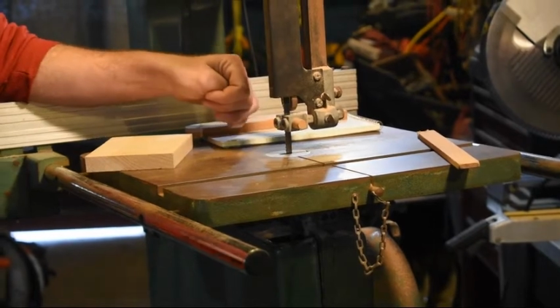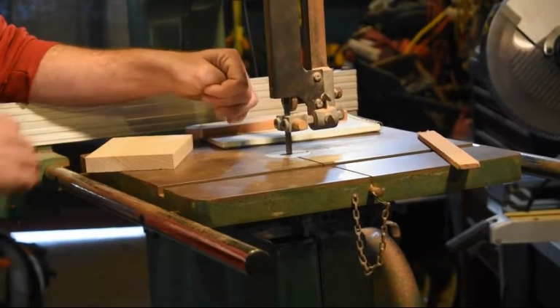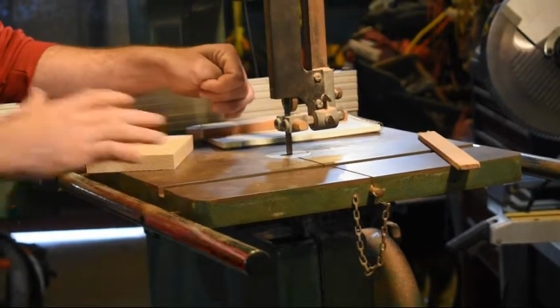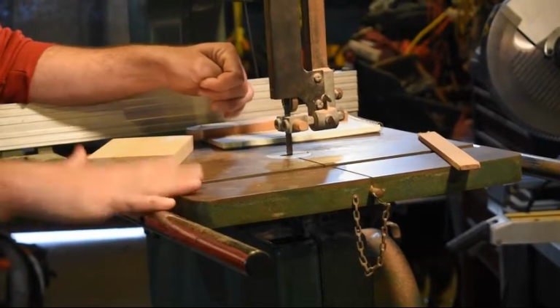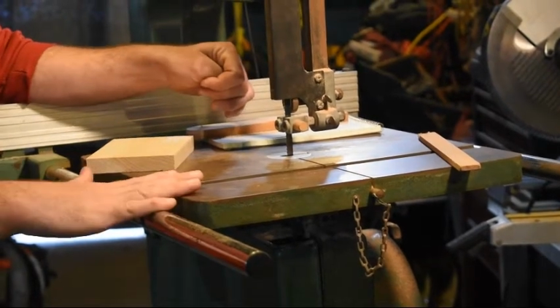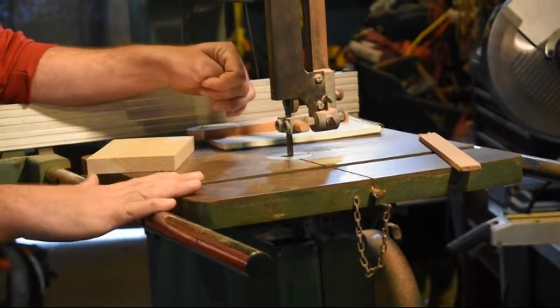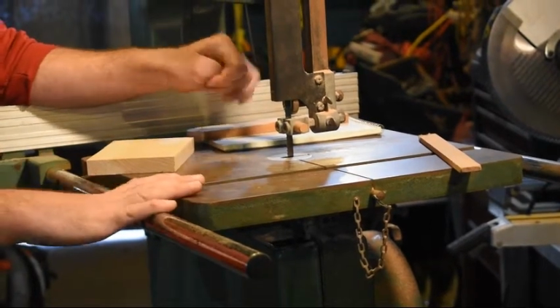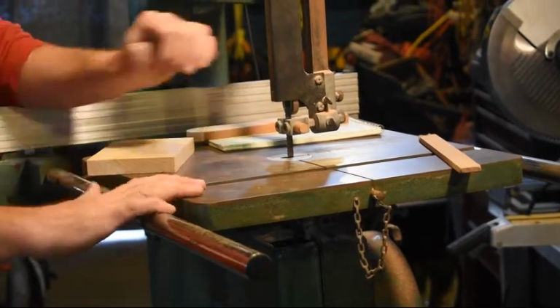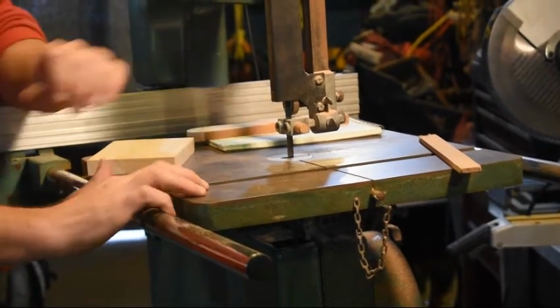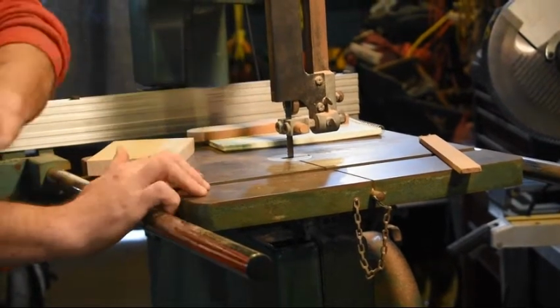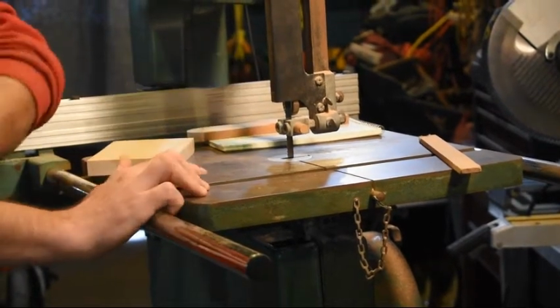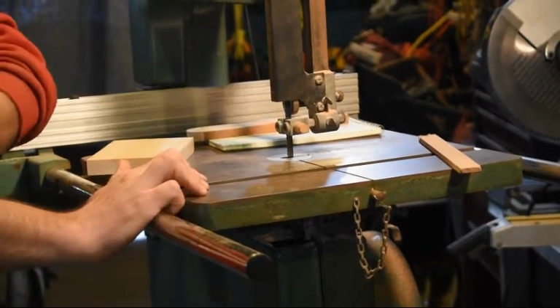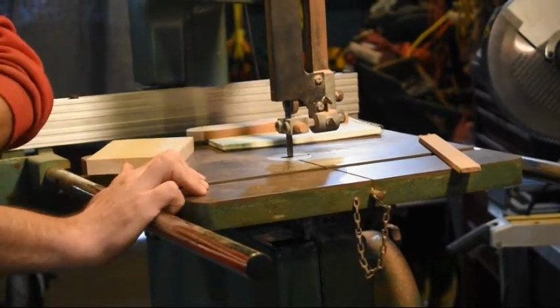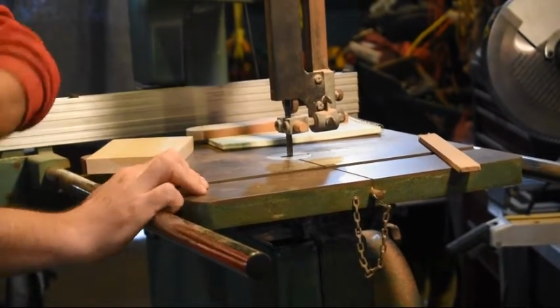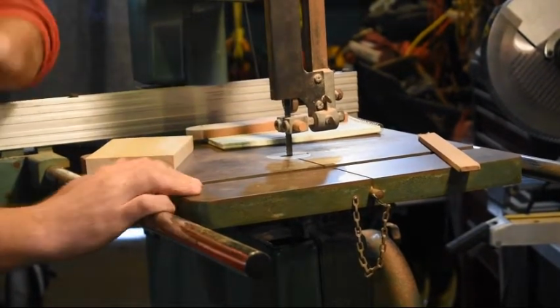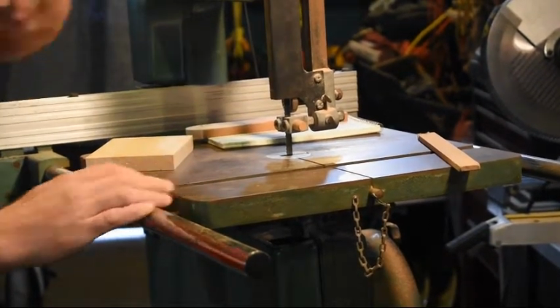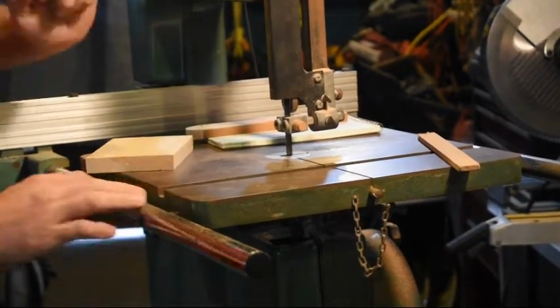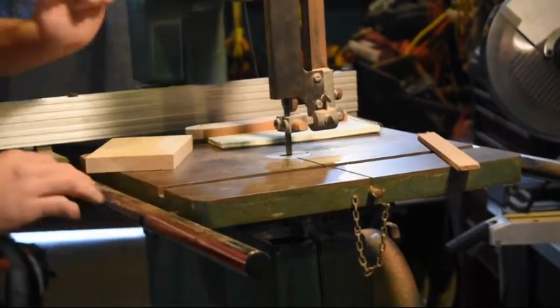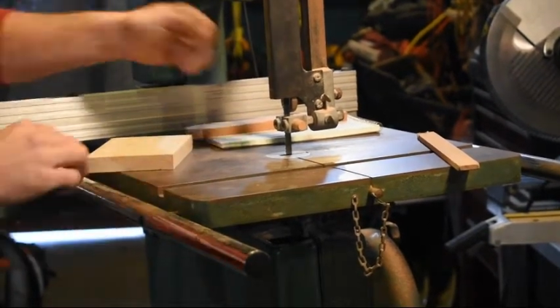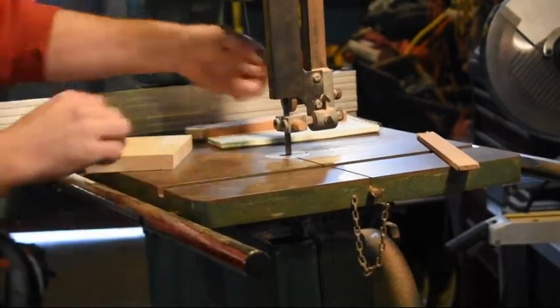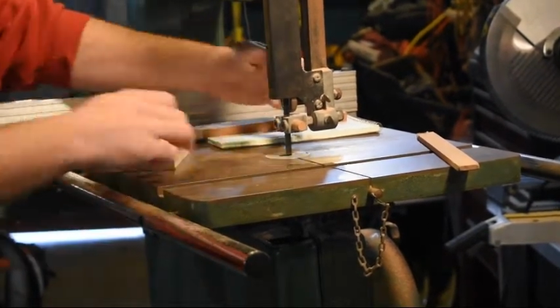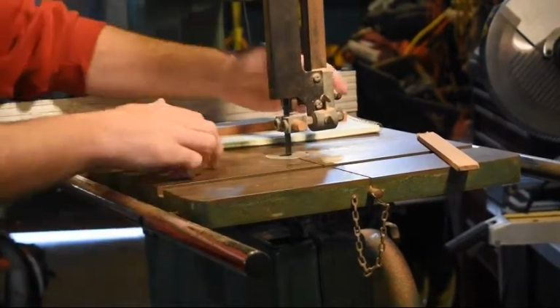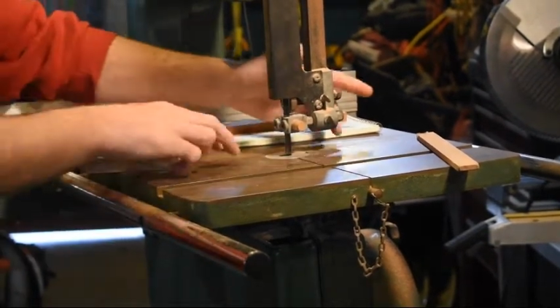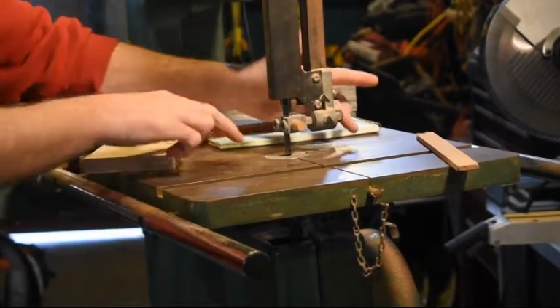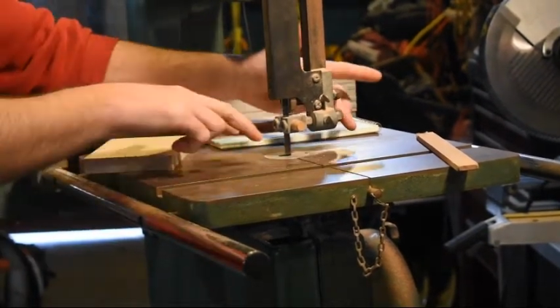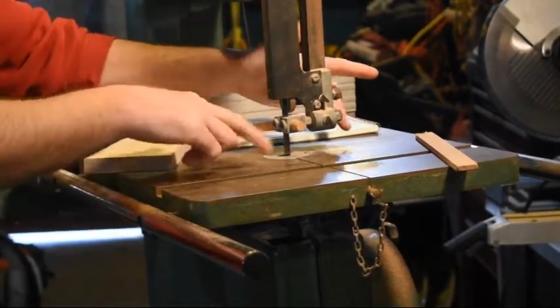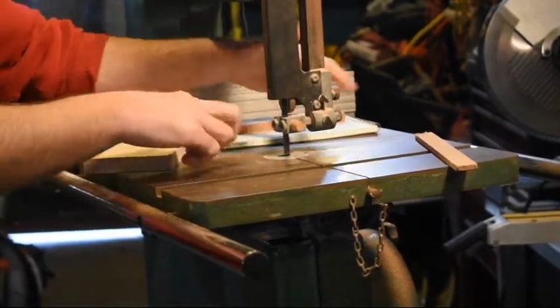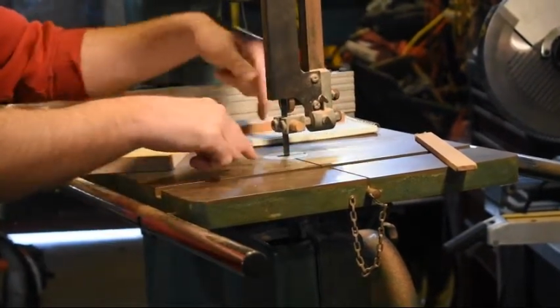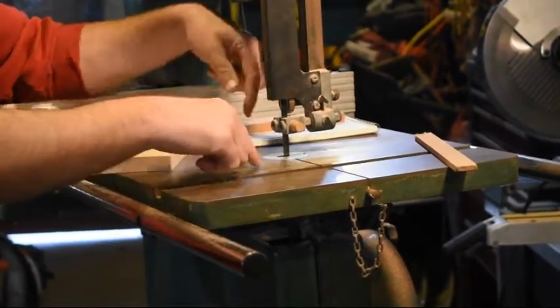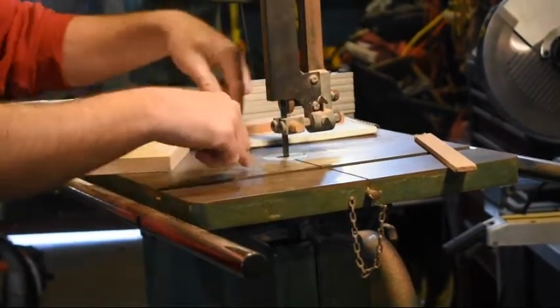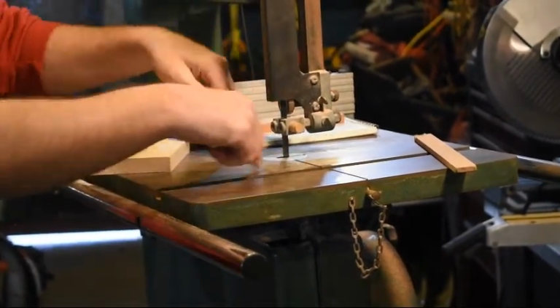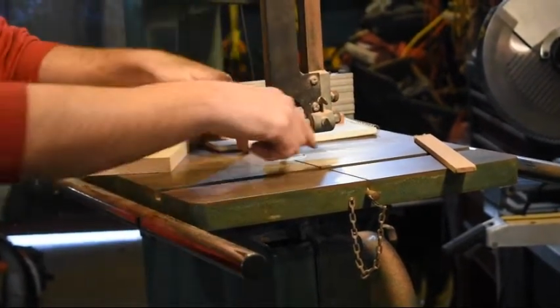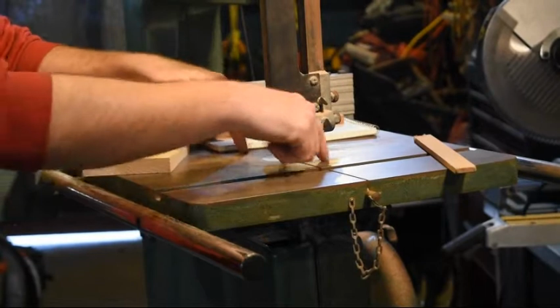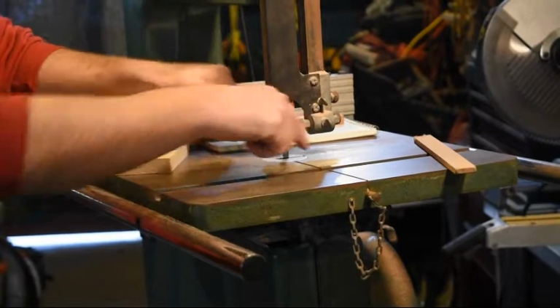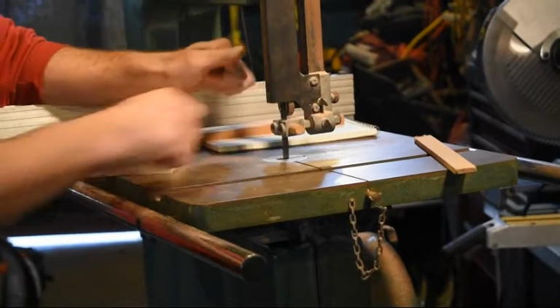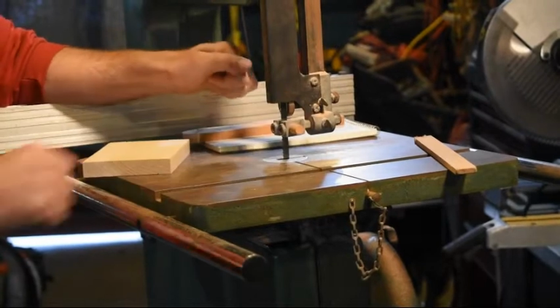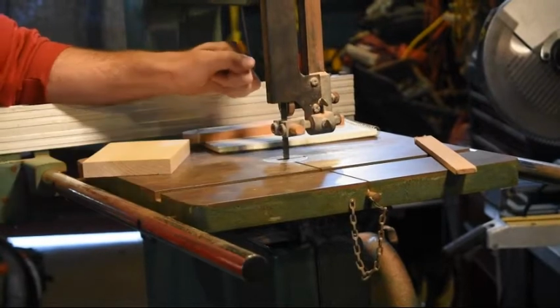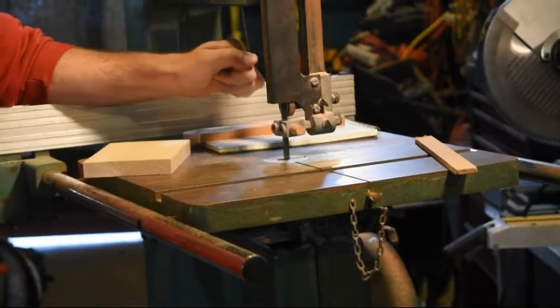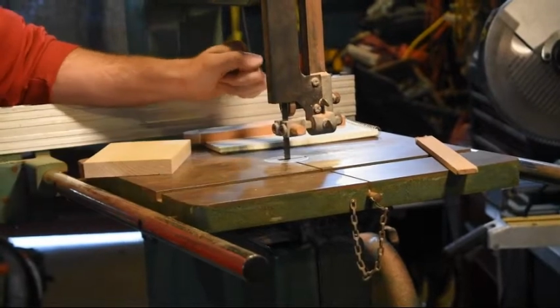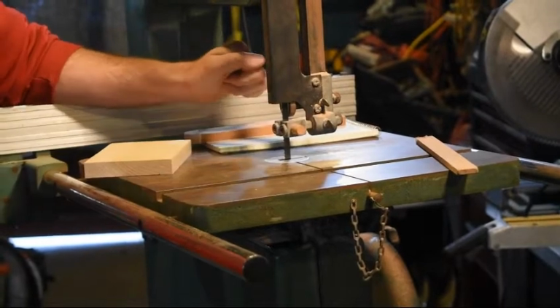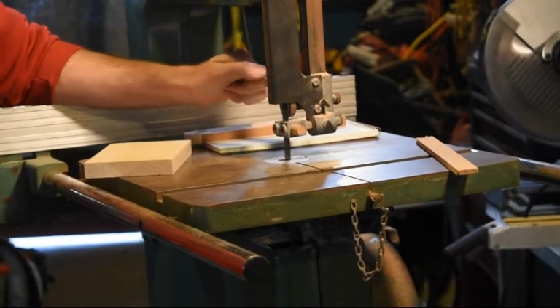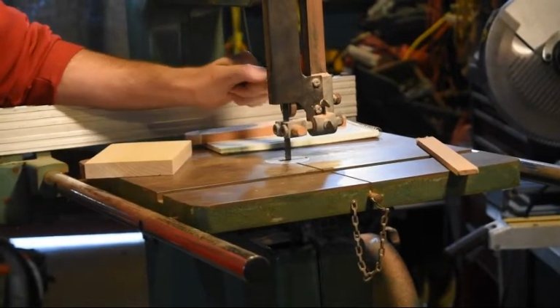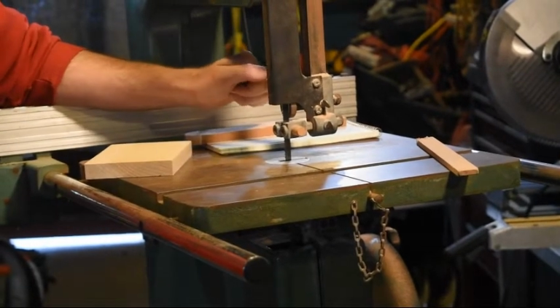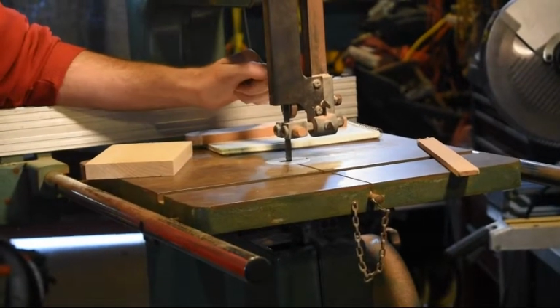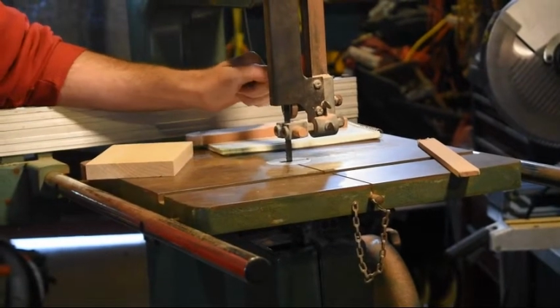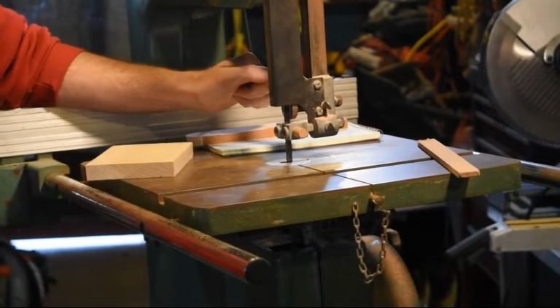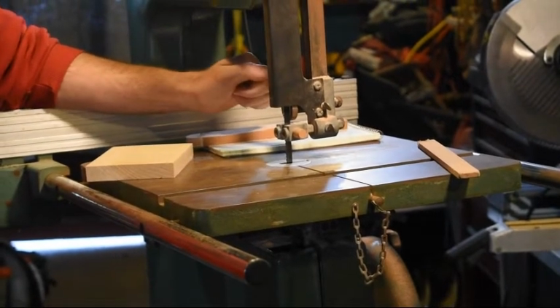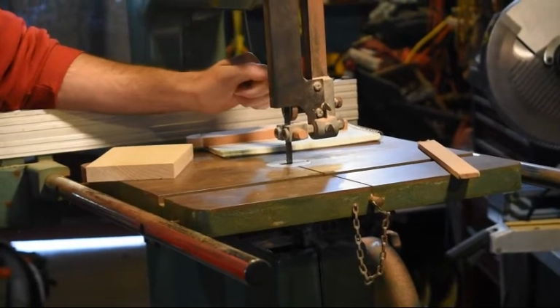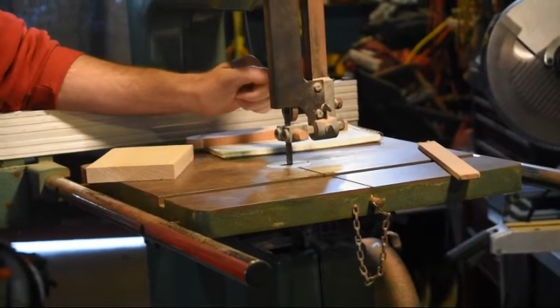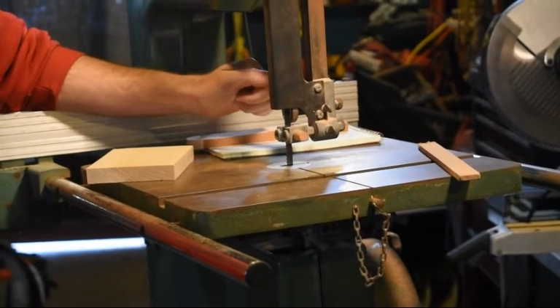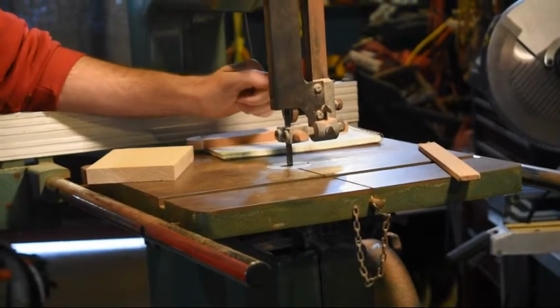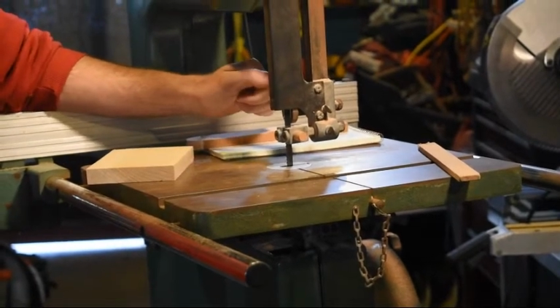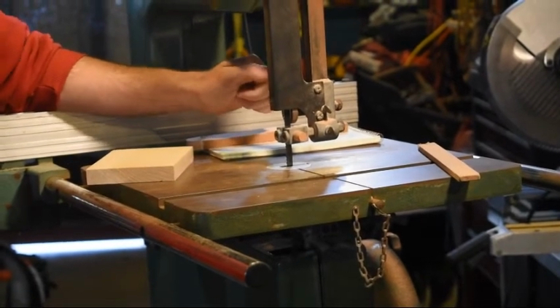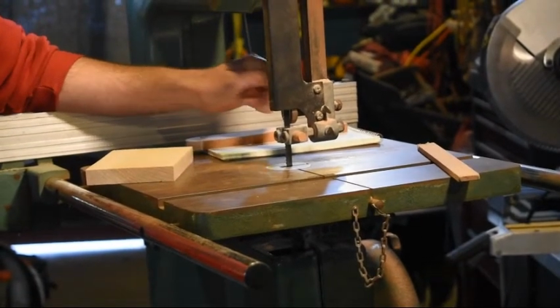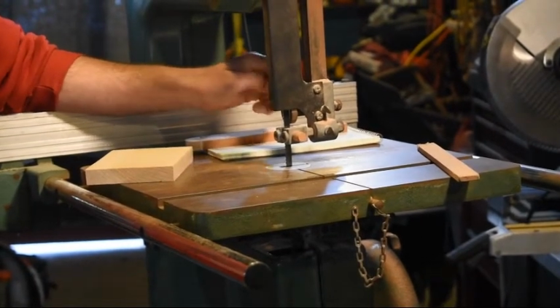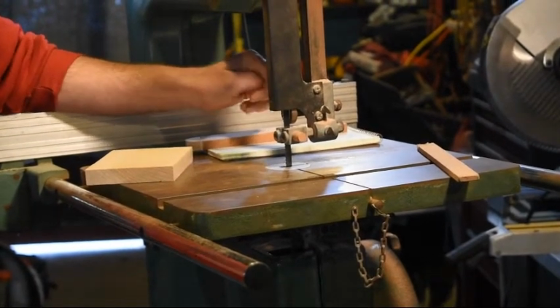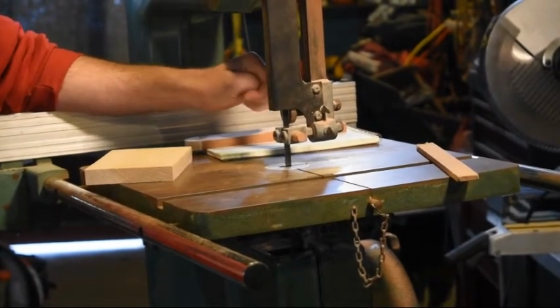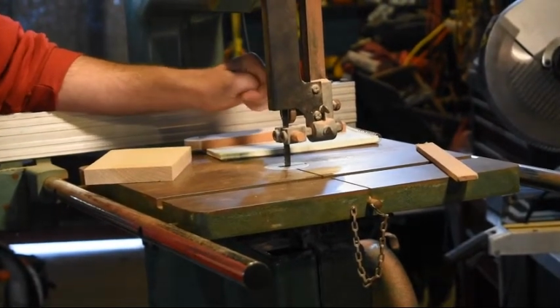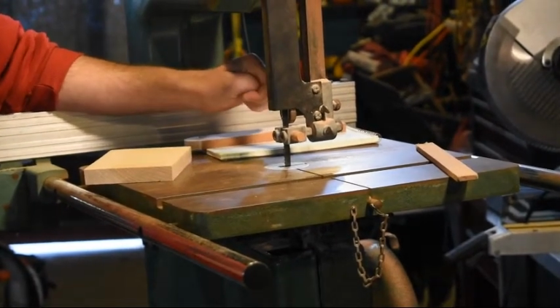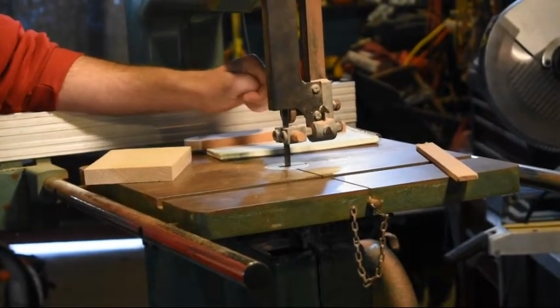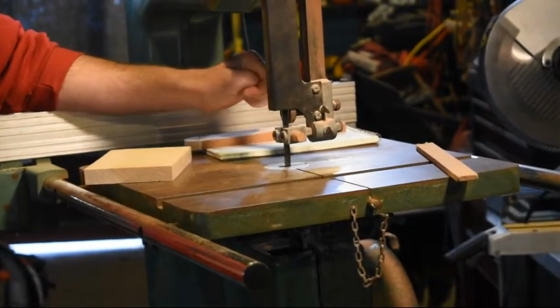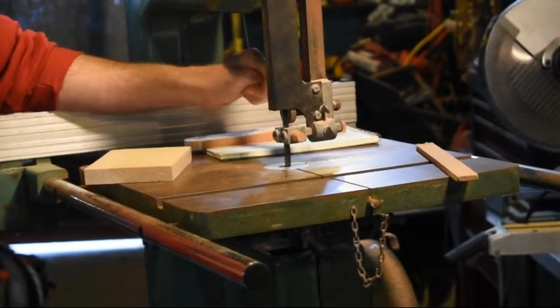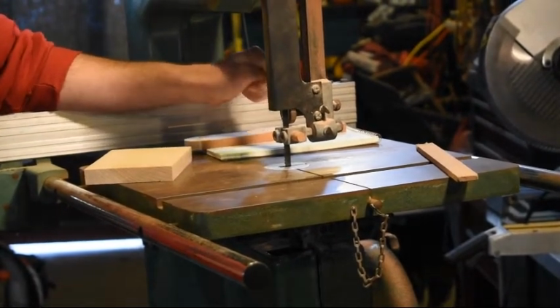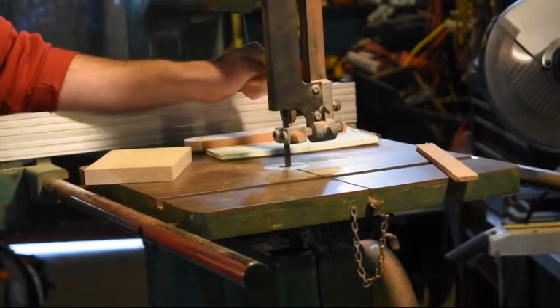Both of the machines that we have at school have a yellow area painted on the table to remind you of where that 4 inches is.